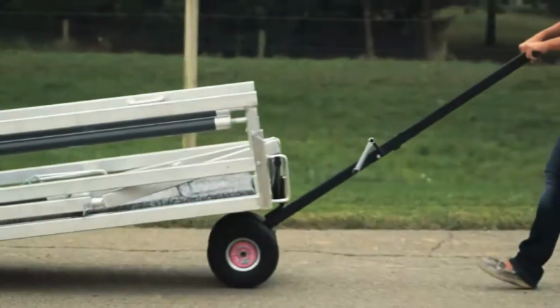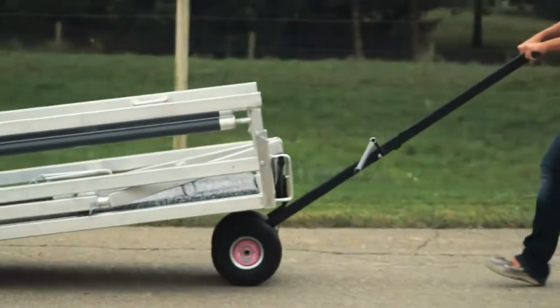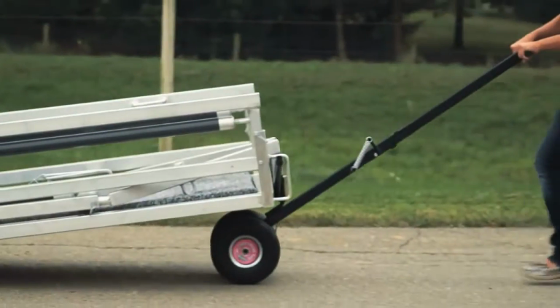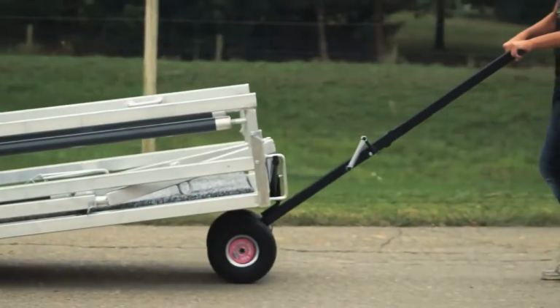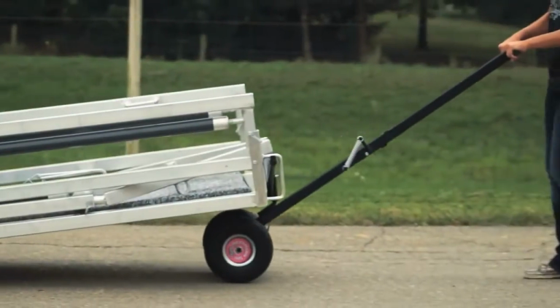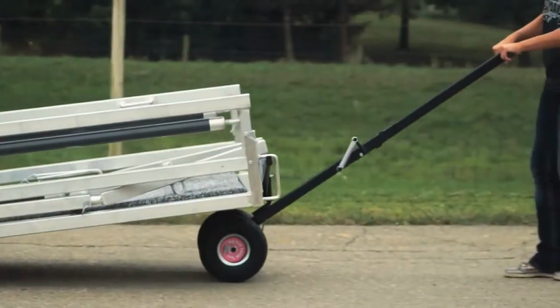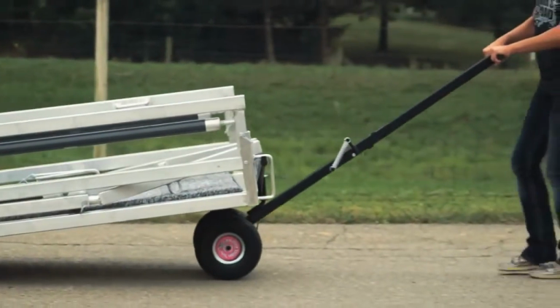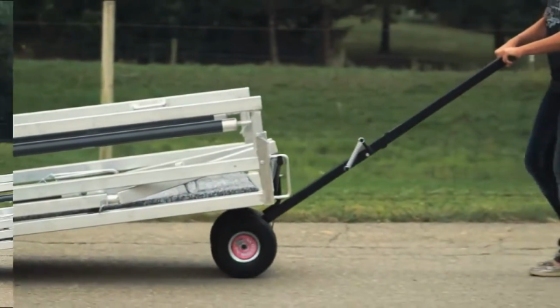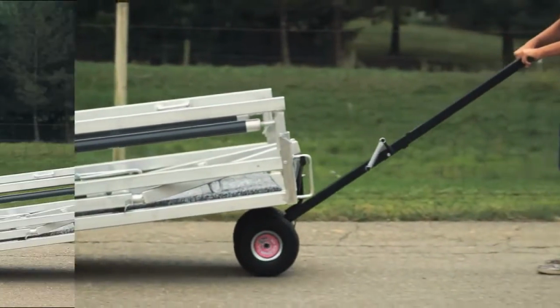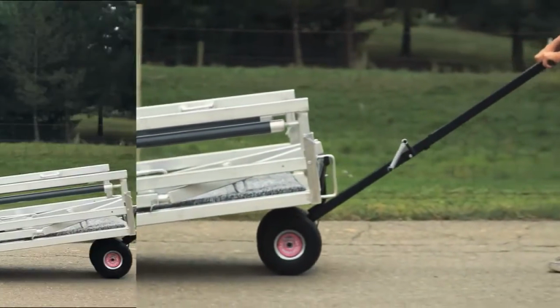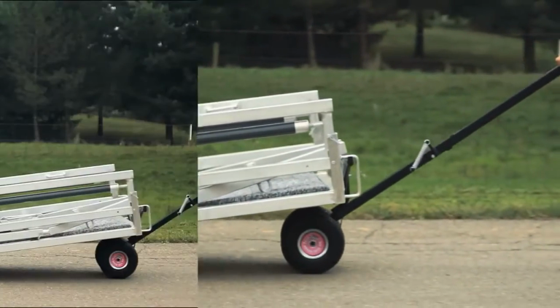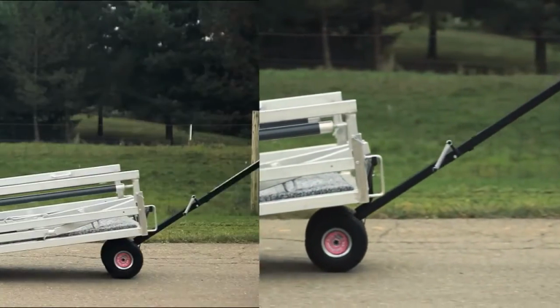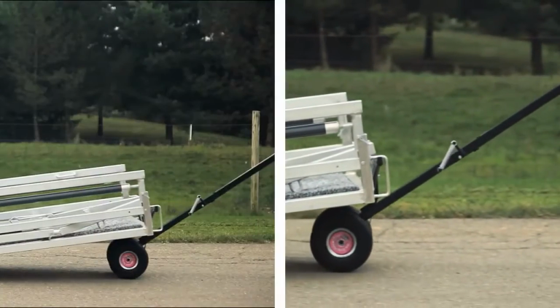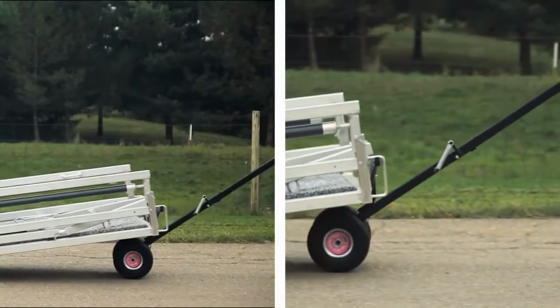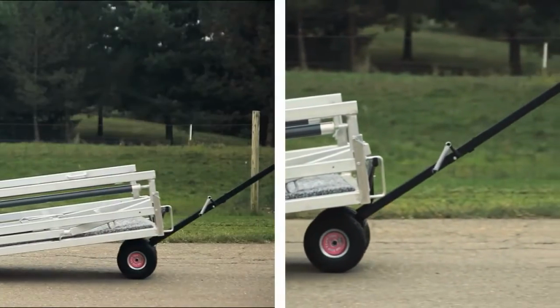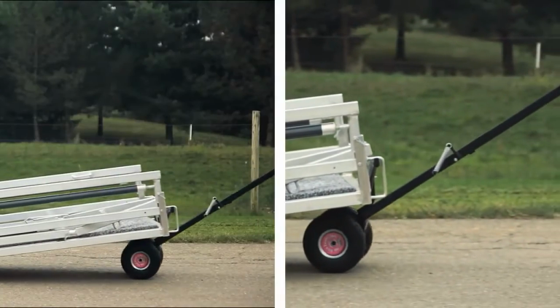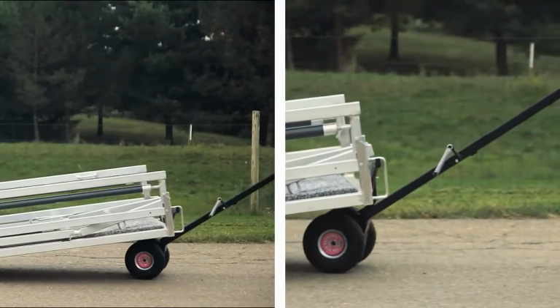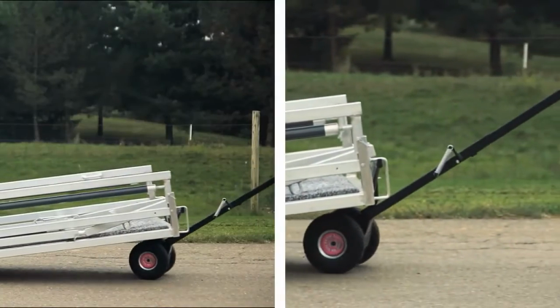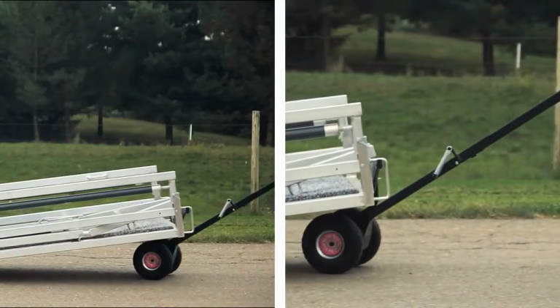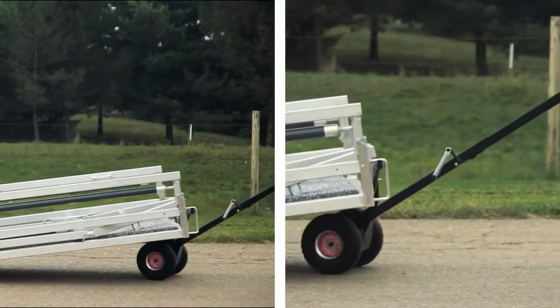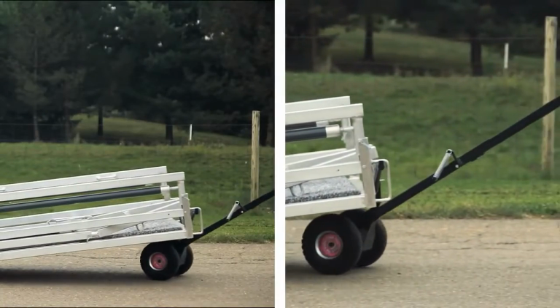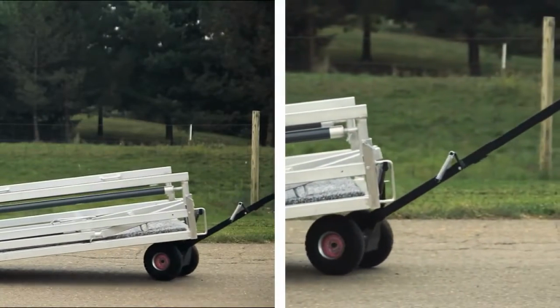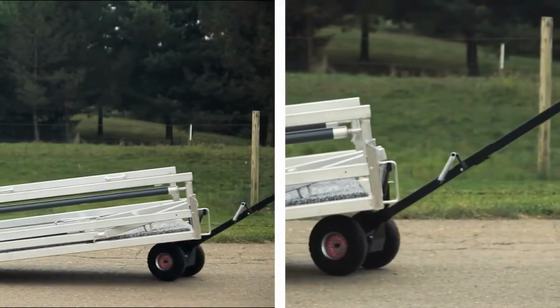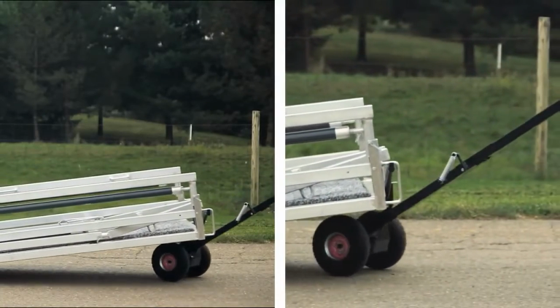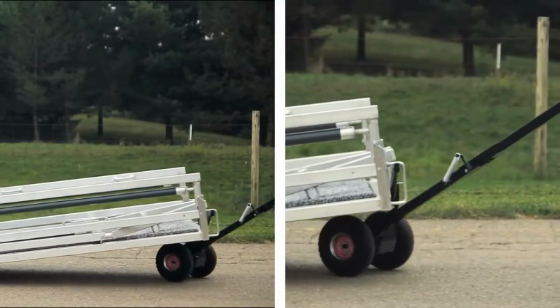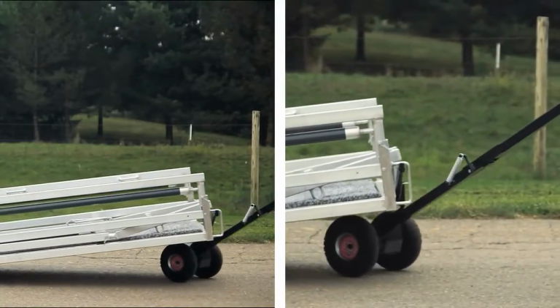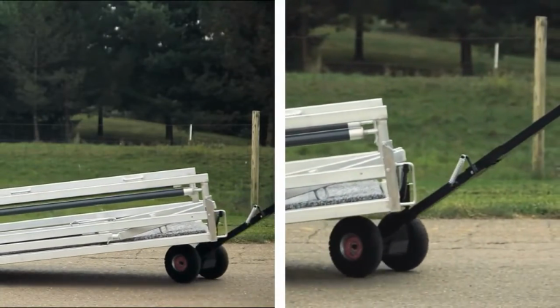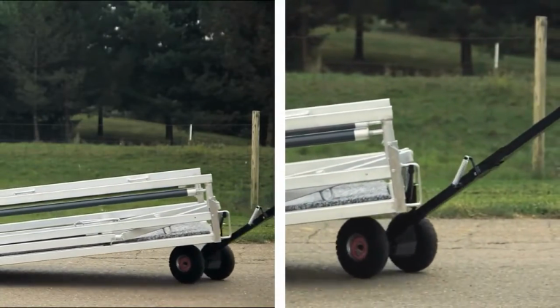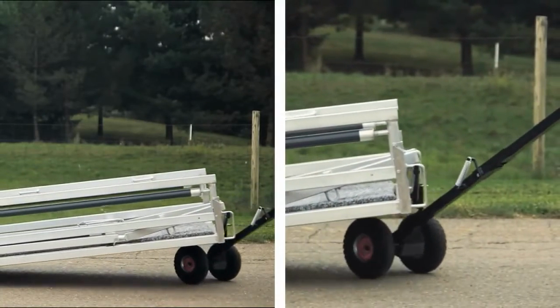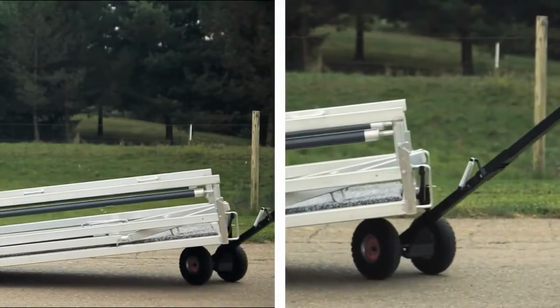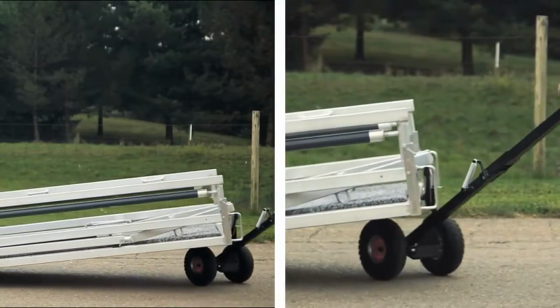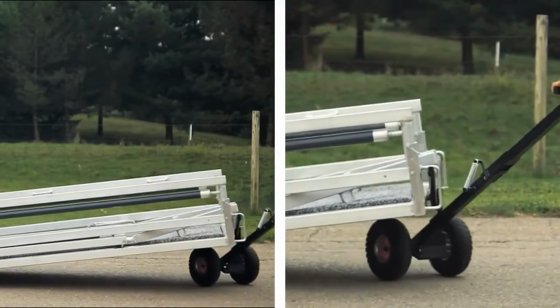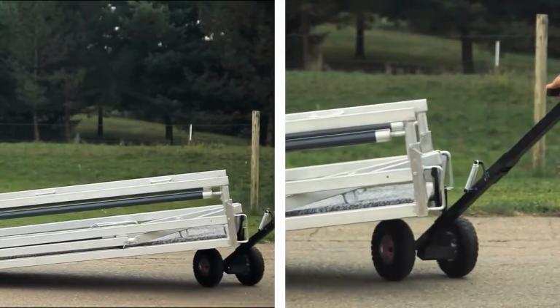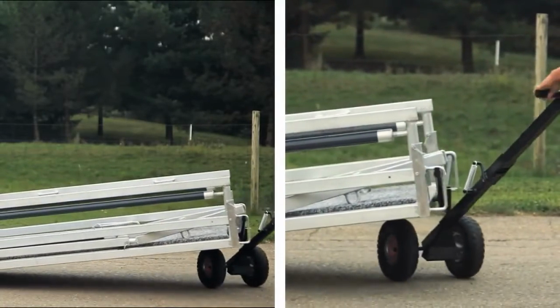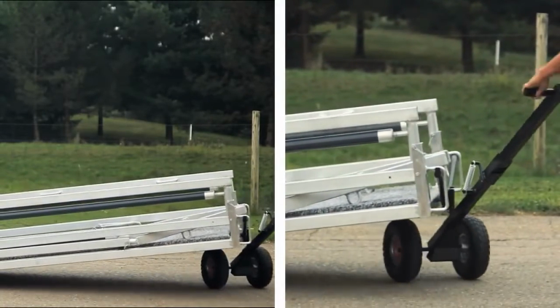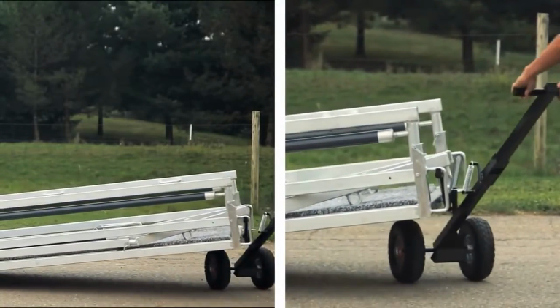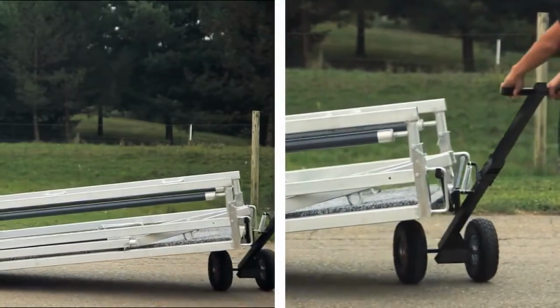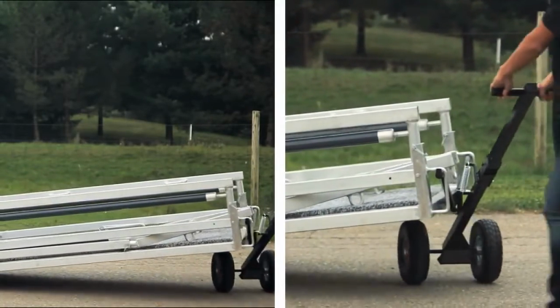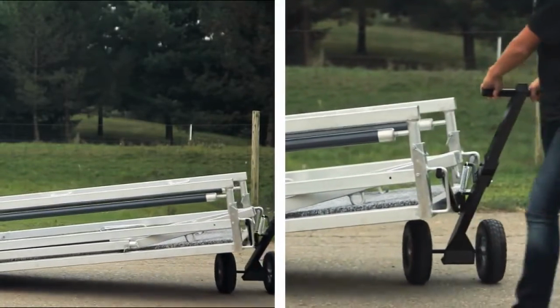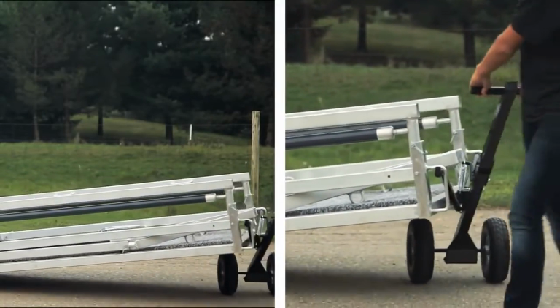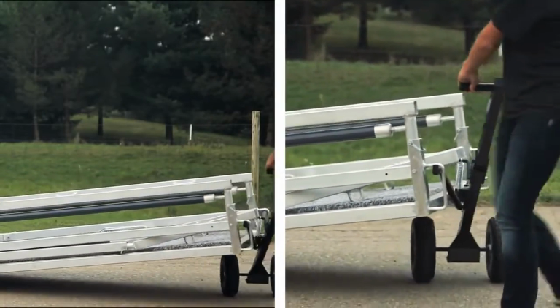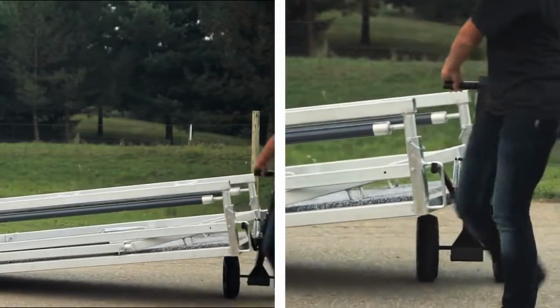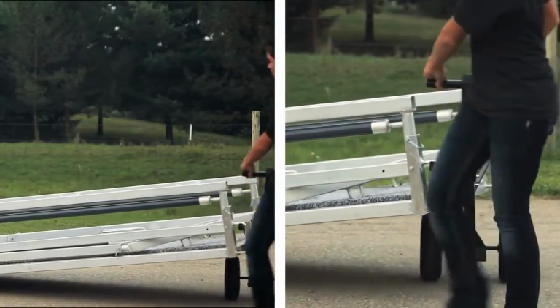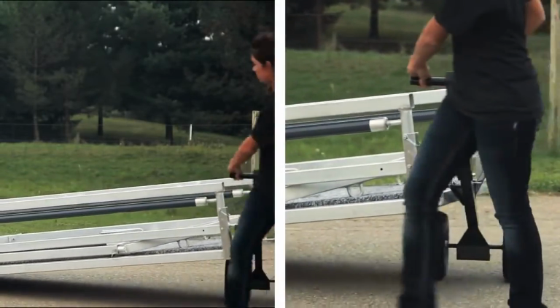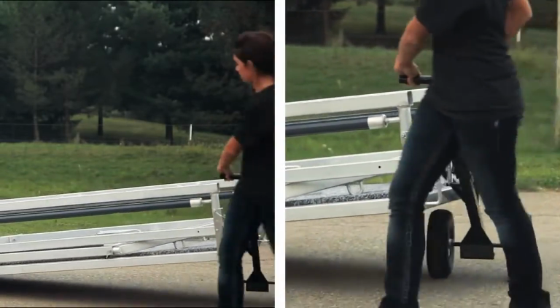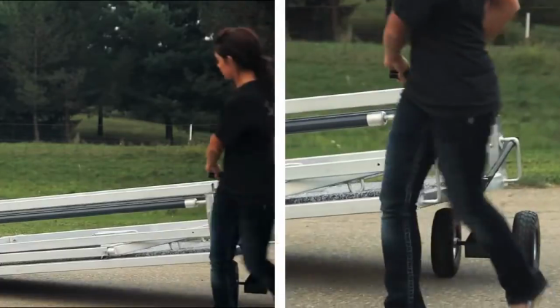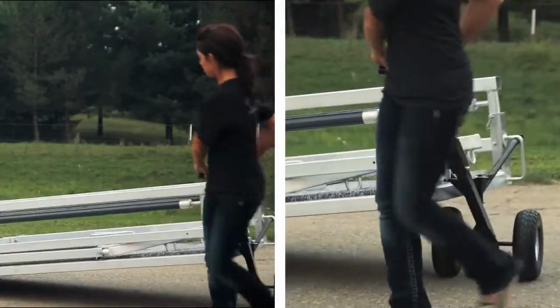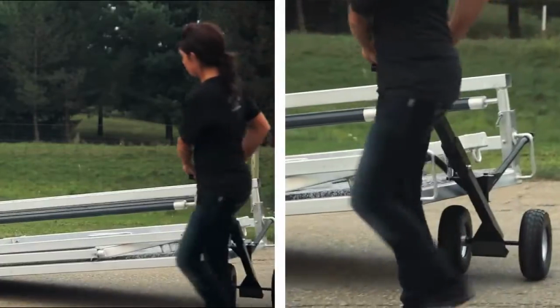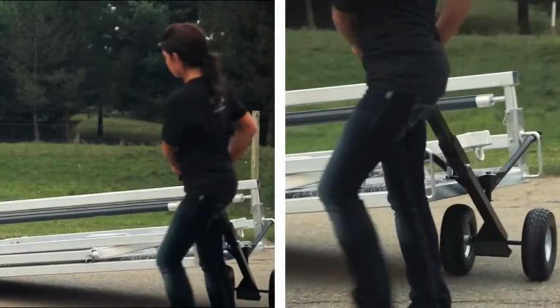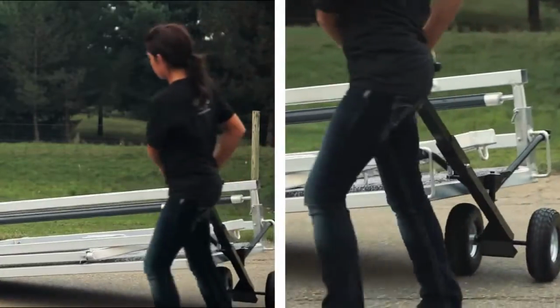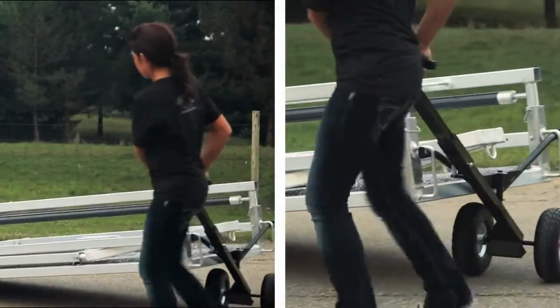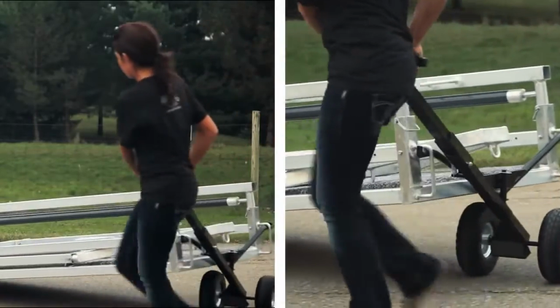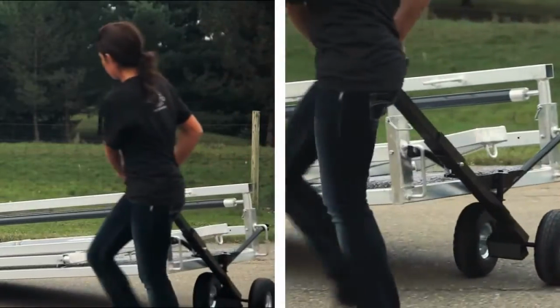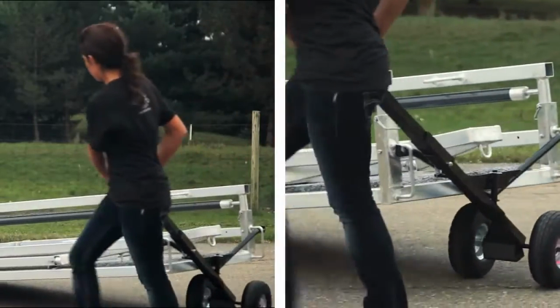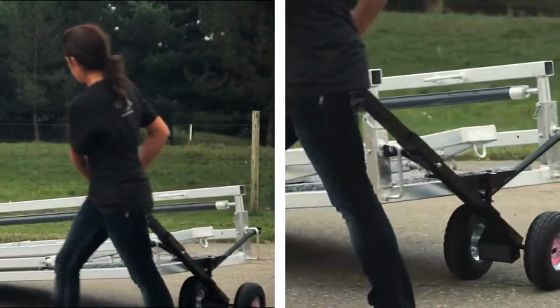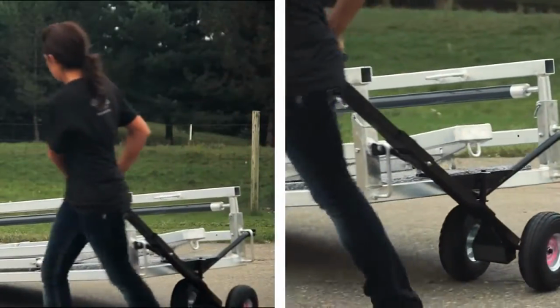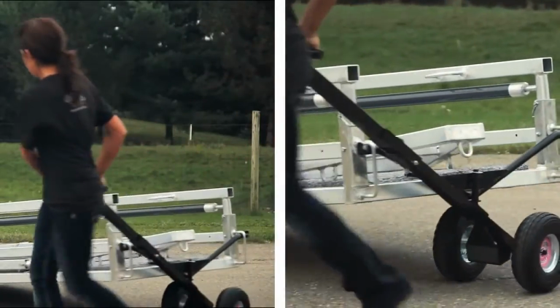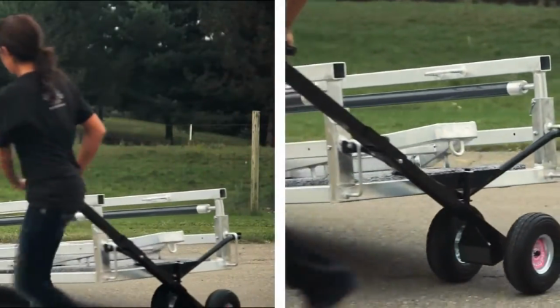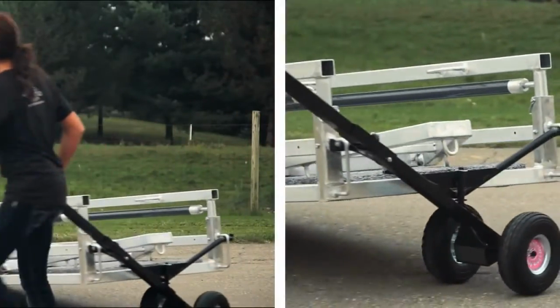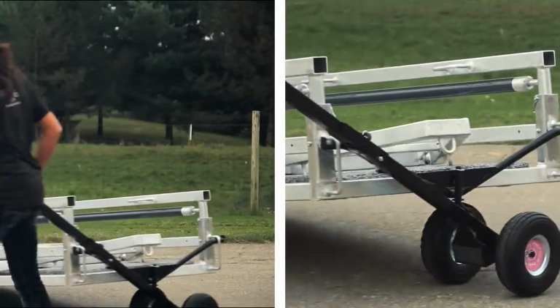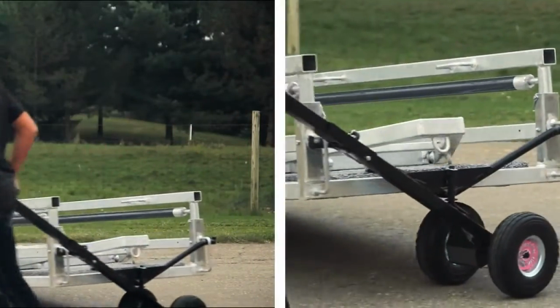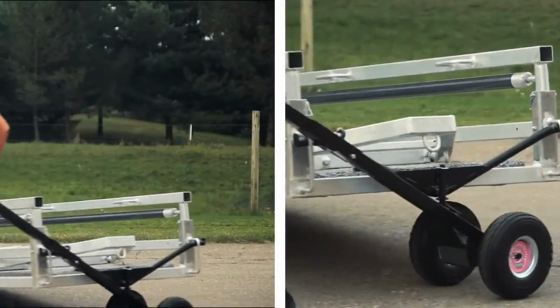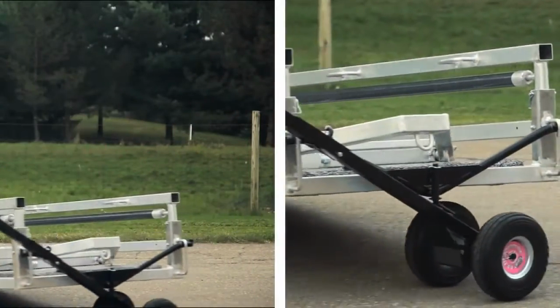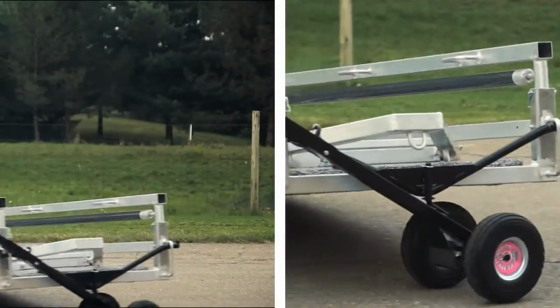The front of the chute will lift, allowing you to turn it 90 degrees, push or pull with little effort, and maneuver the chute into position.